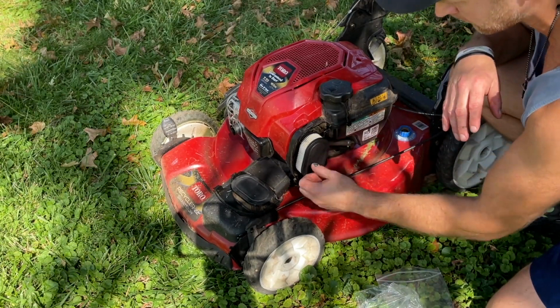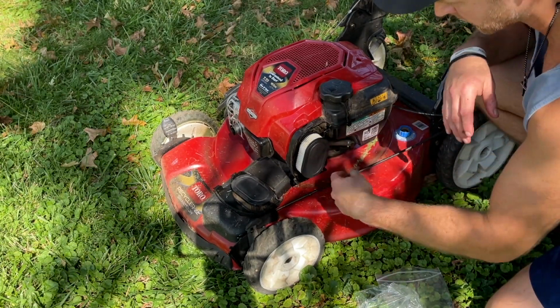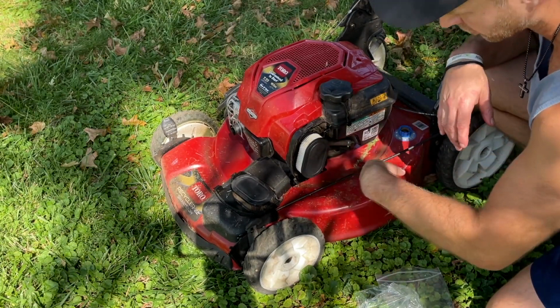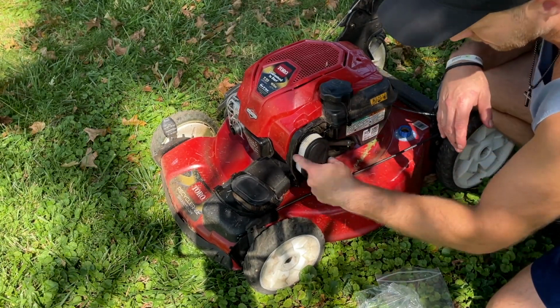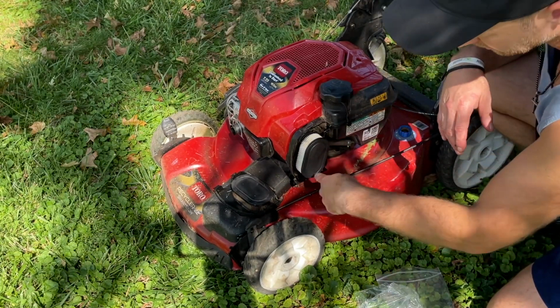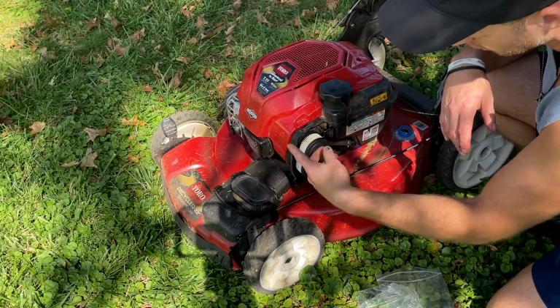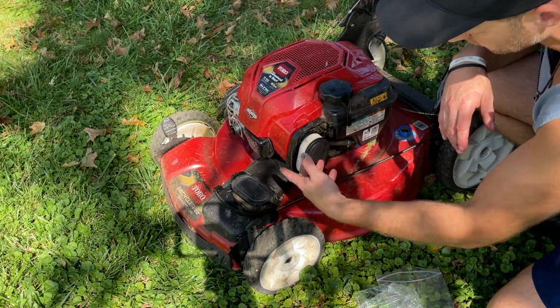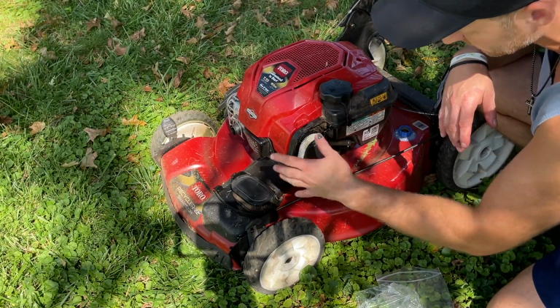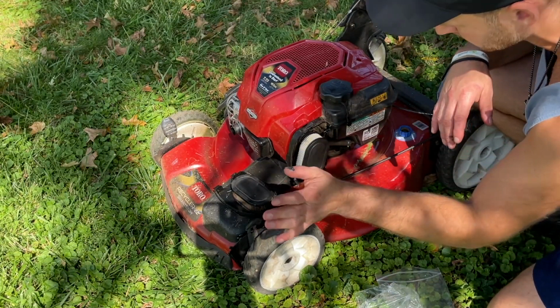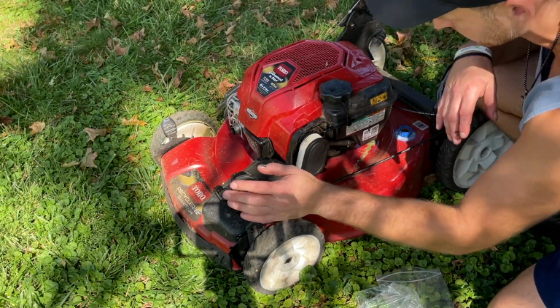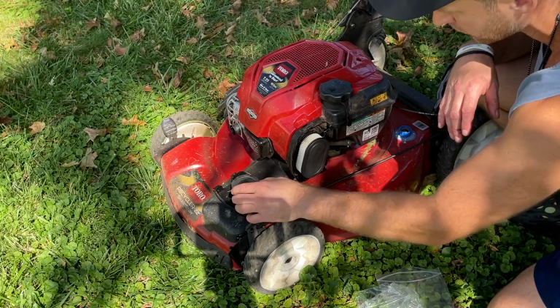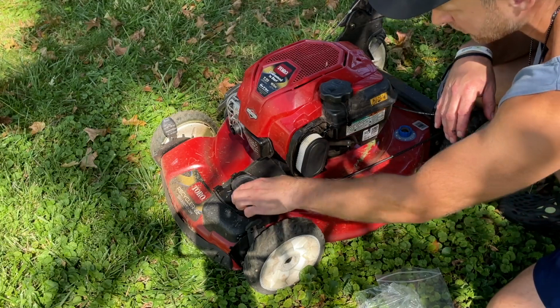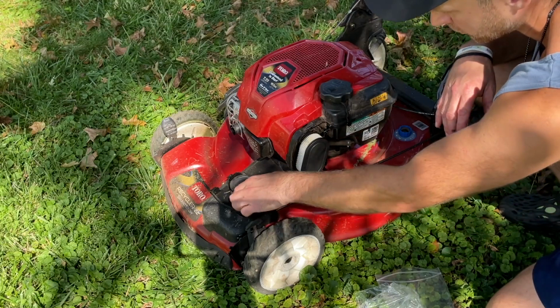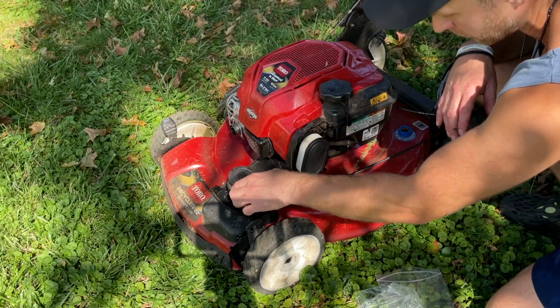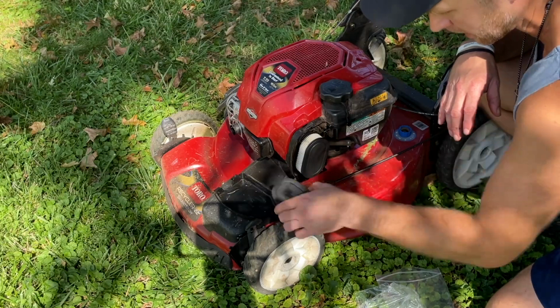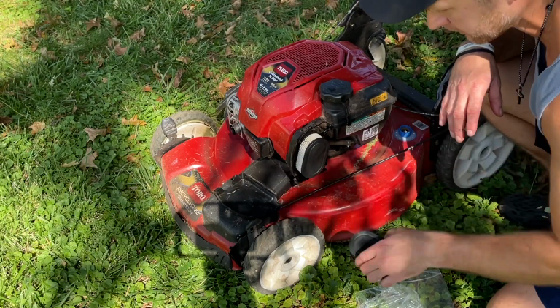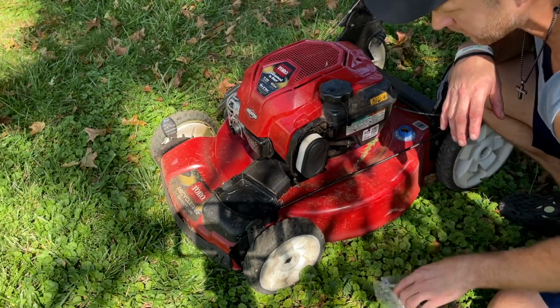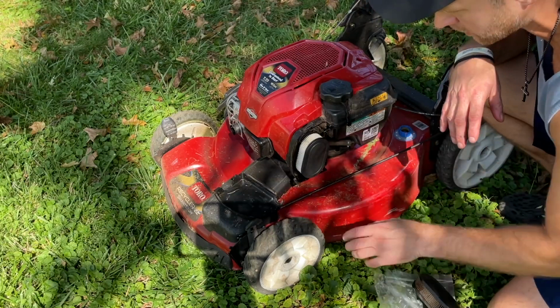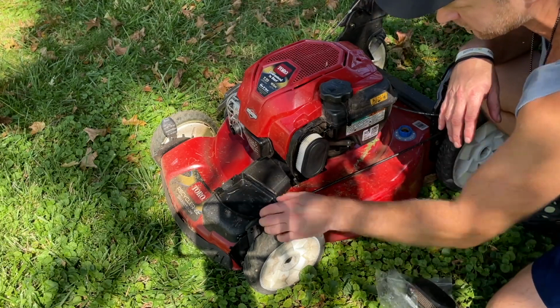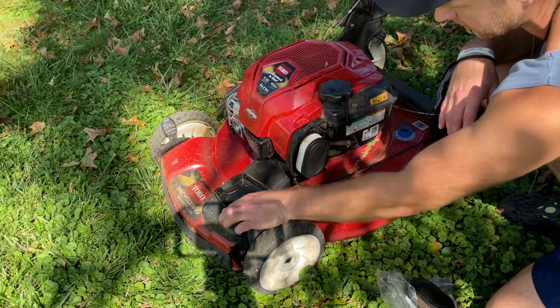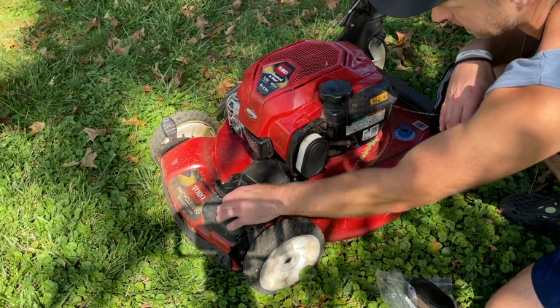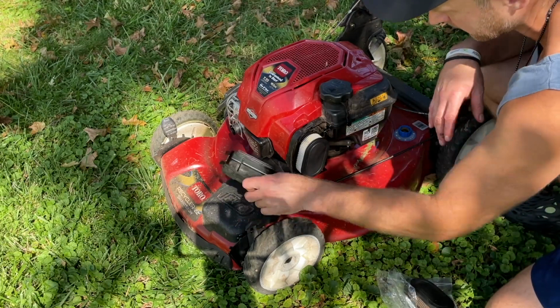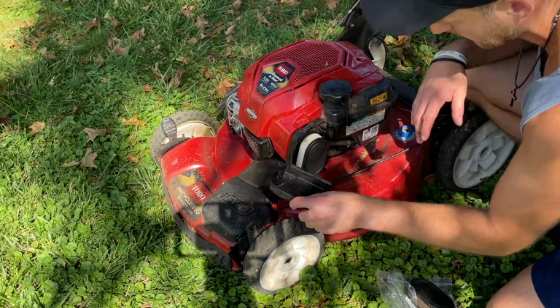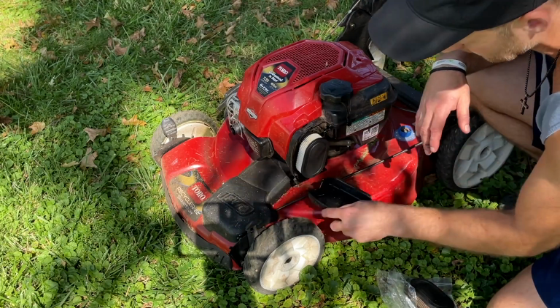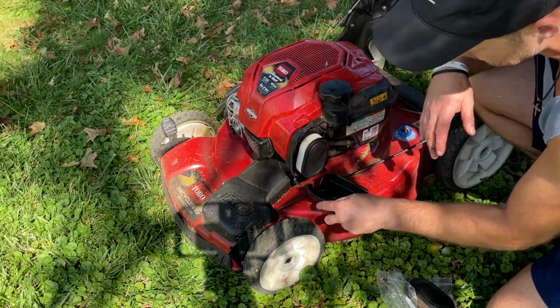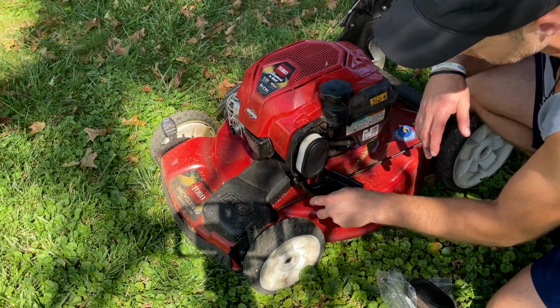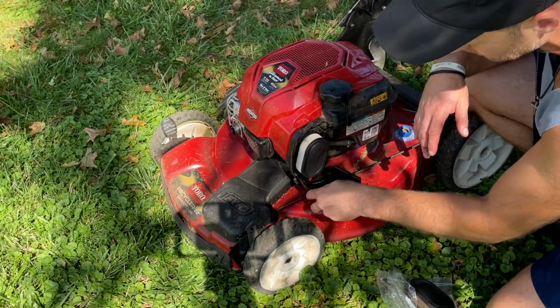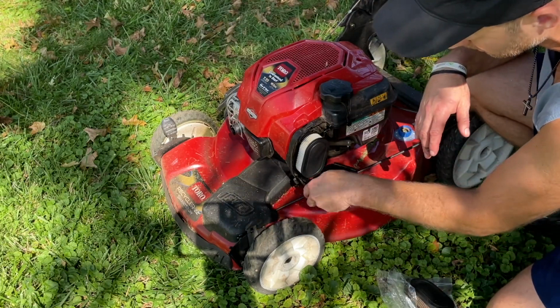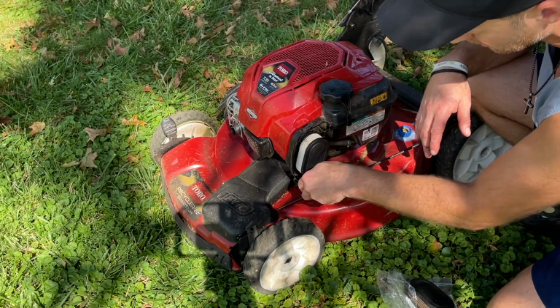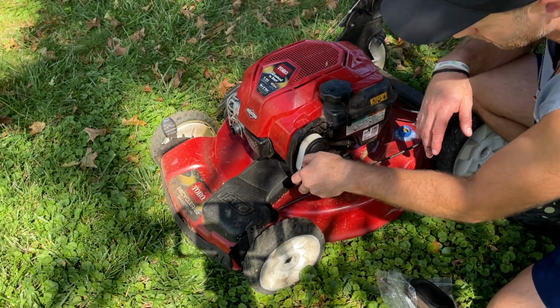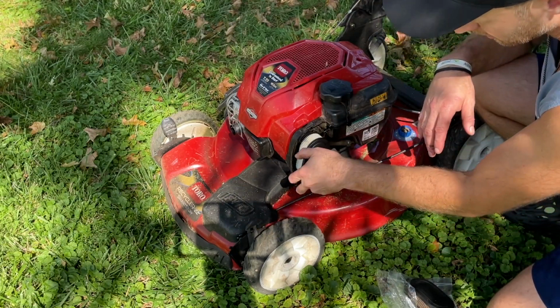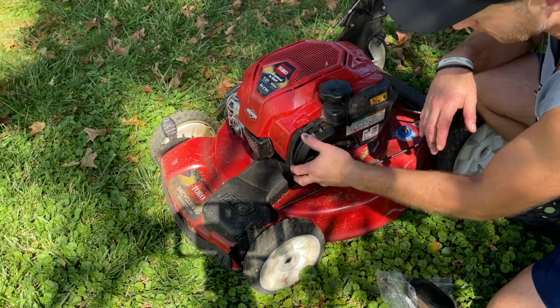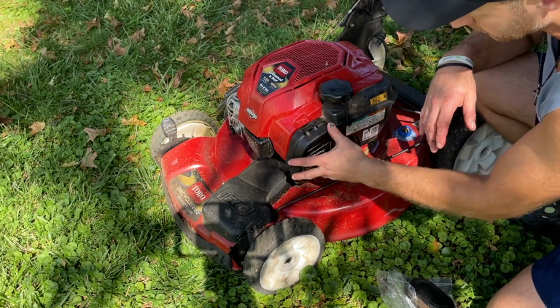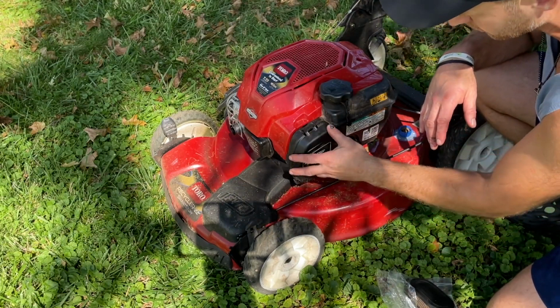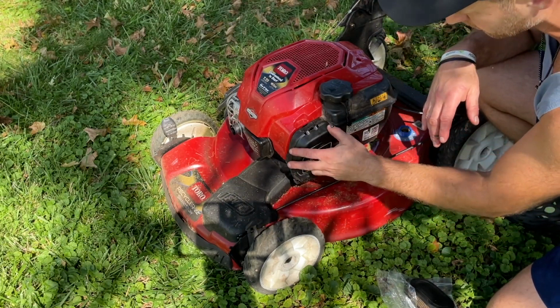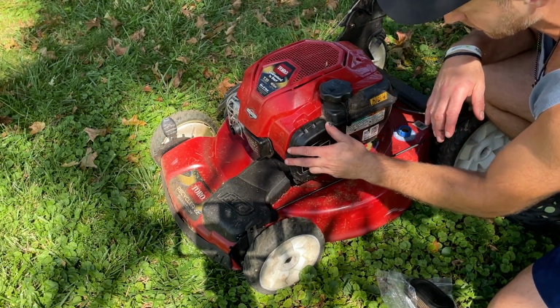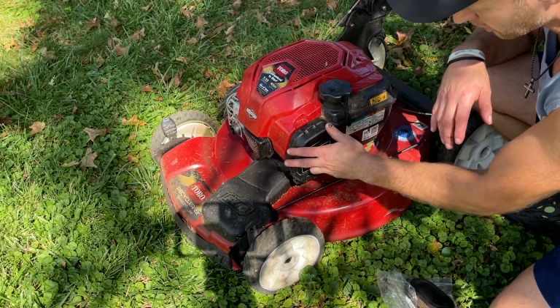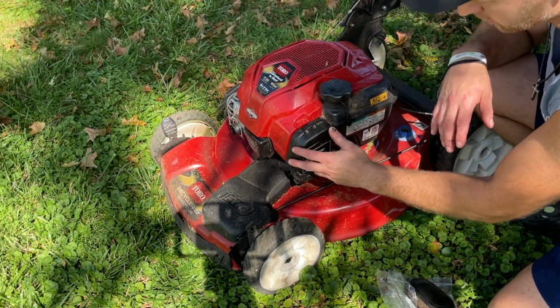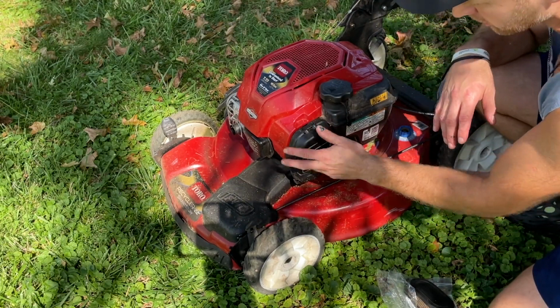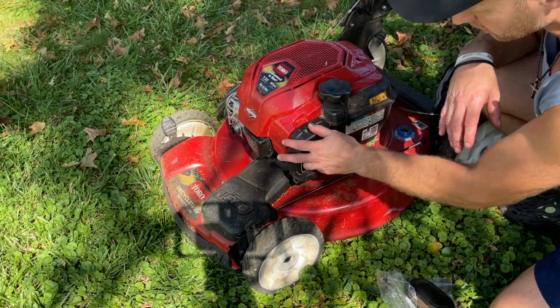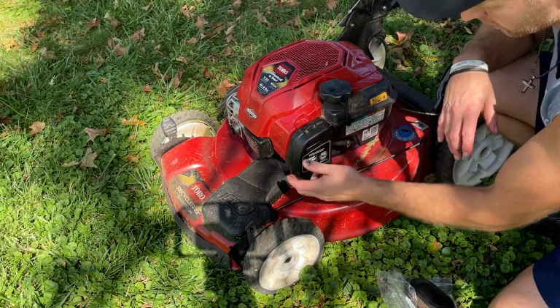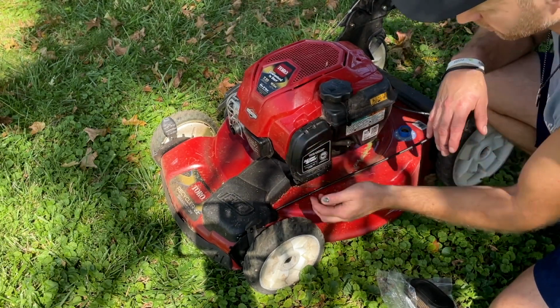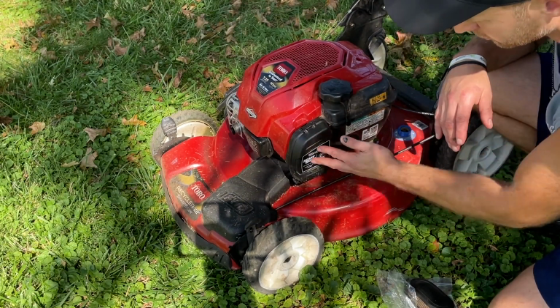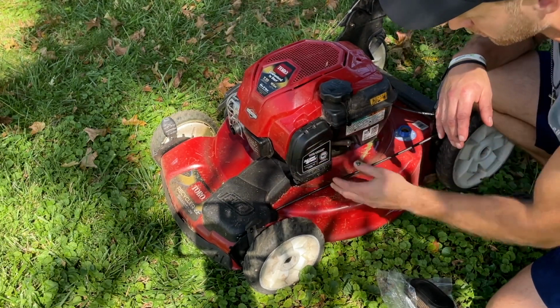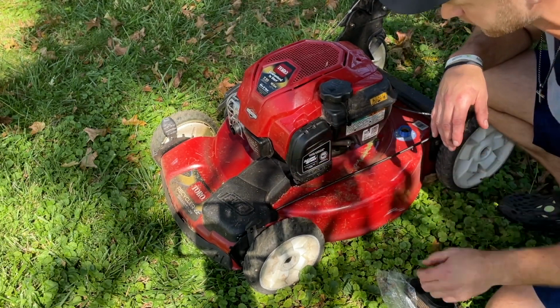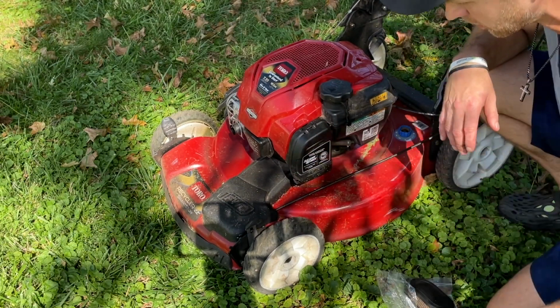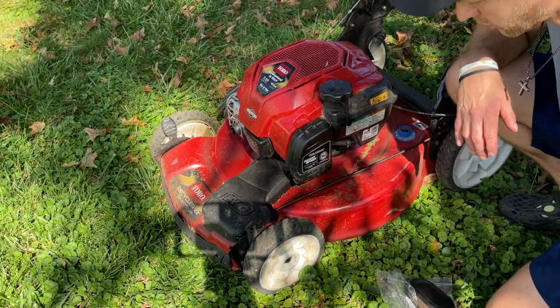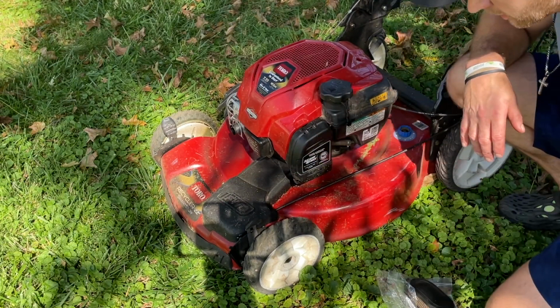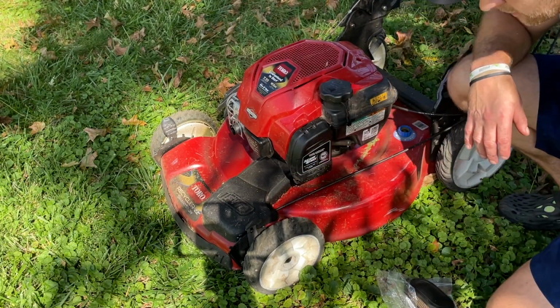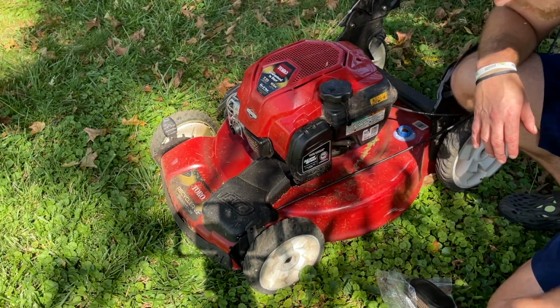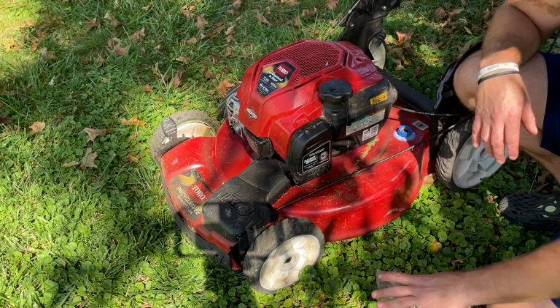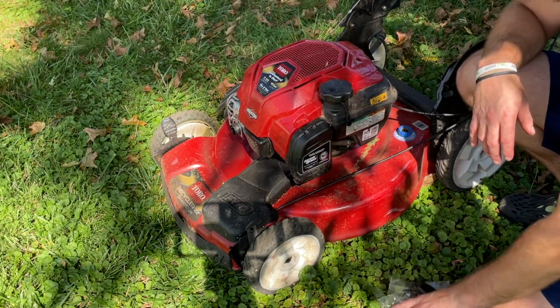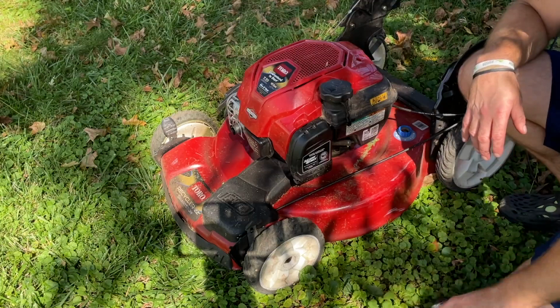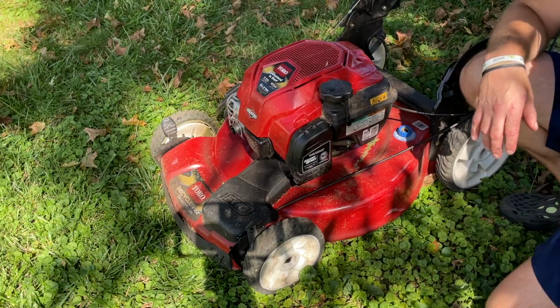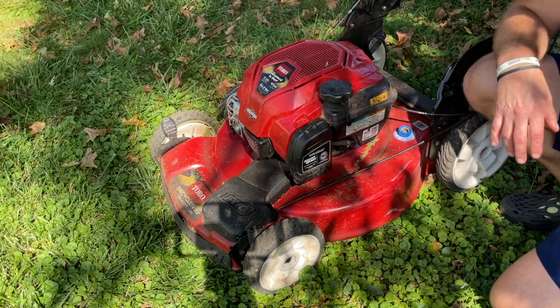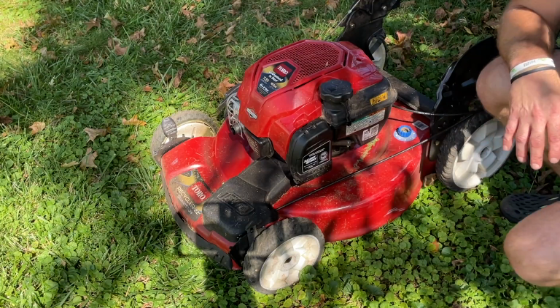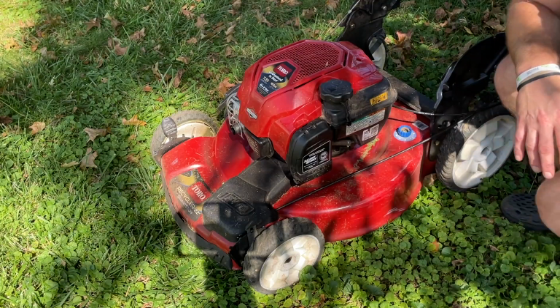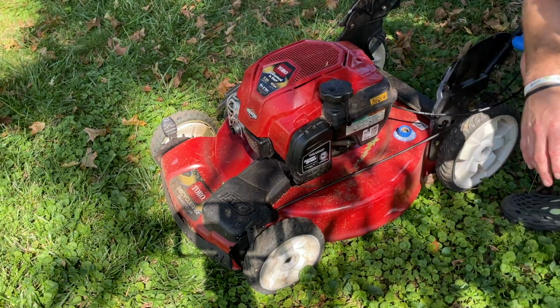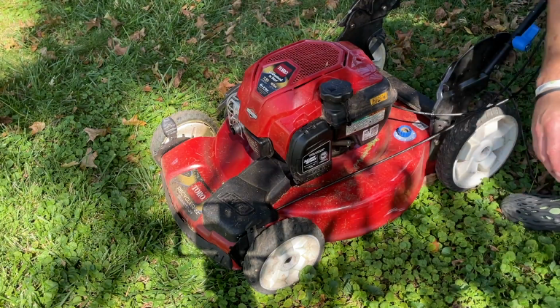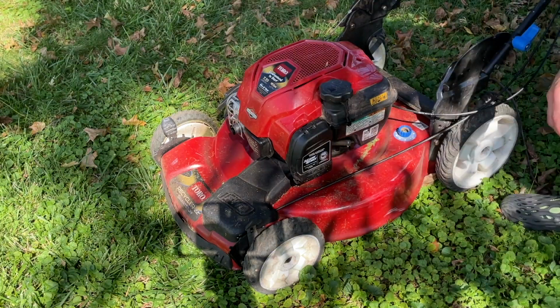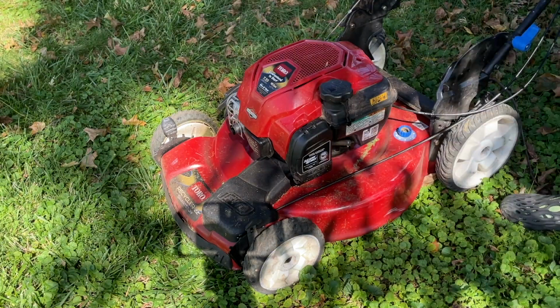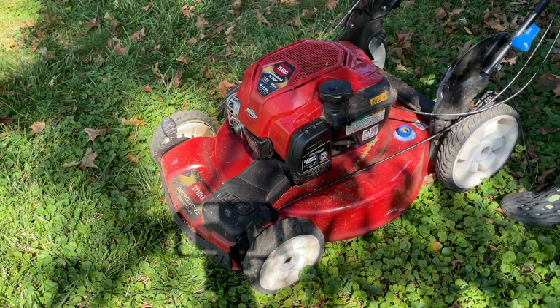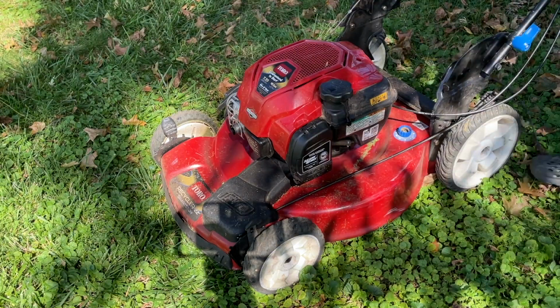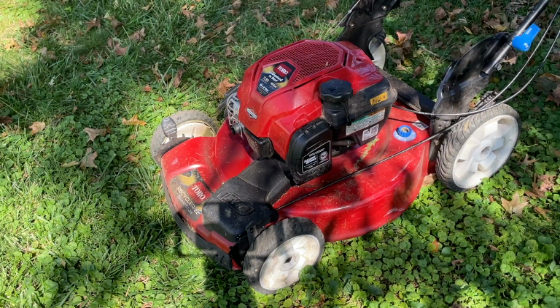Clean all this up if you need to, and now you should be all good — no more issues, should be starting up every time.